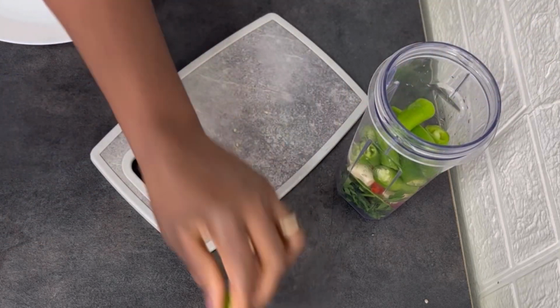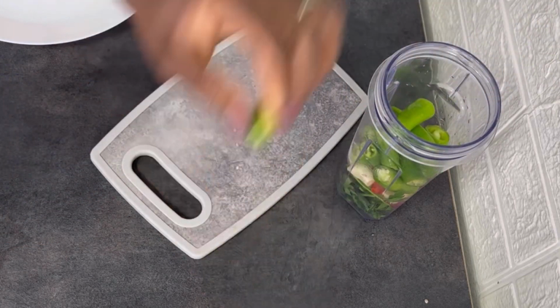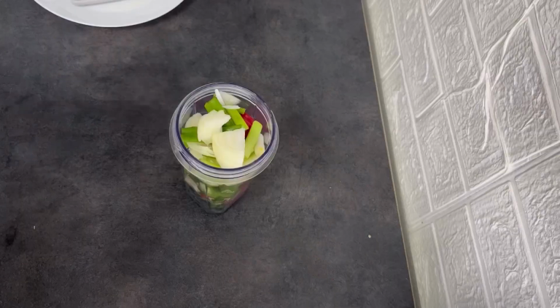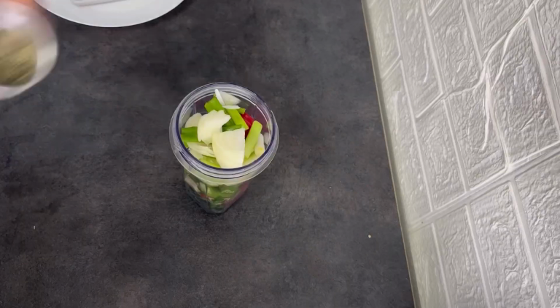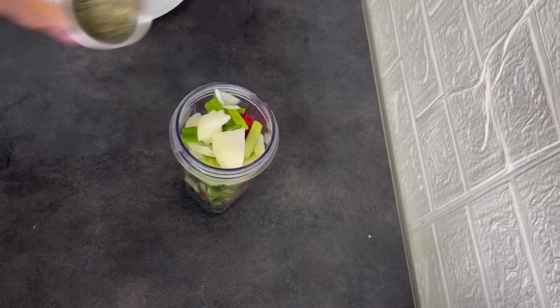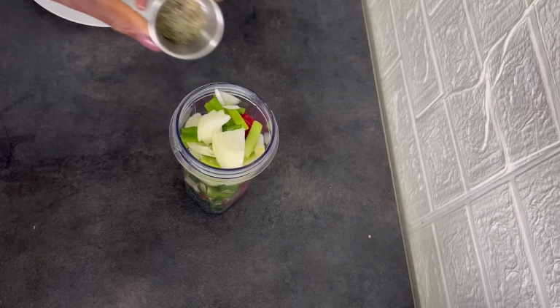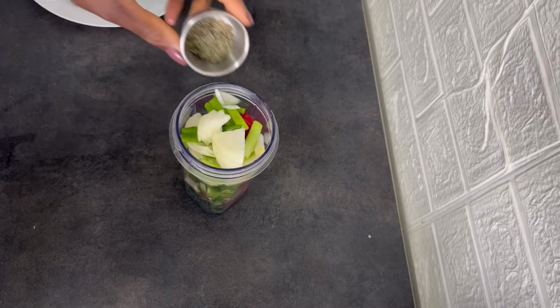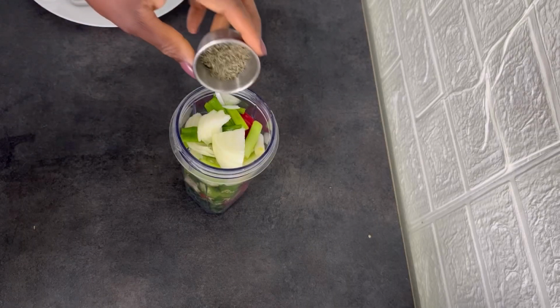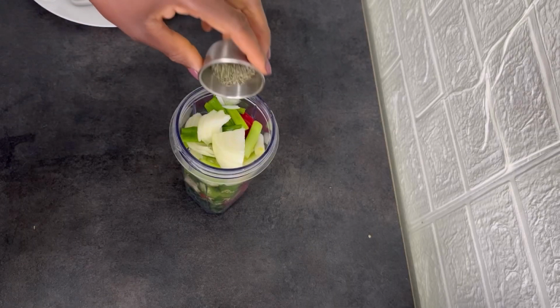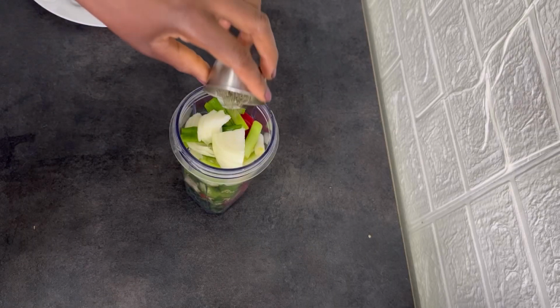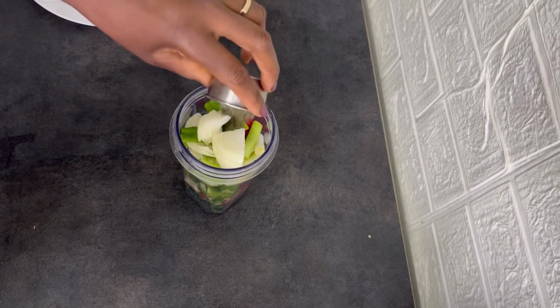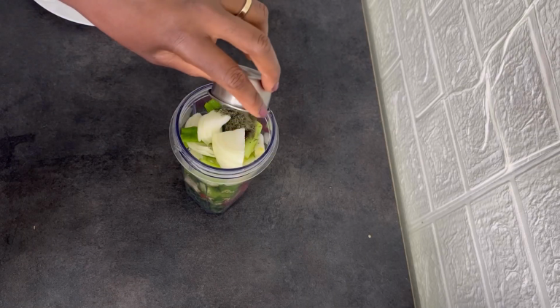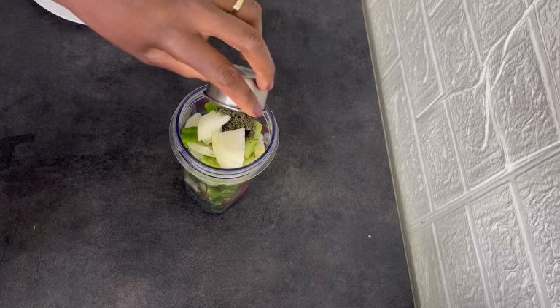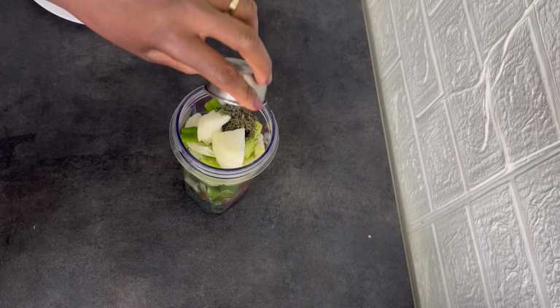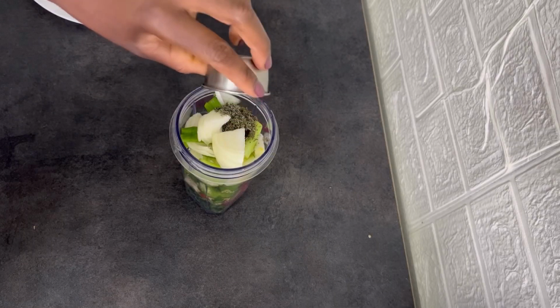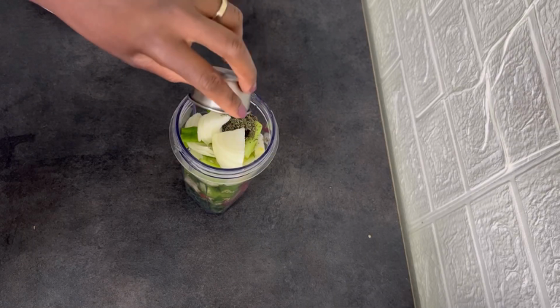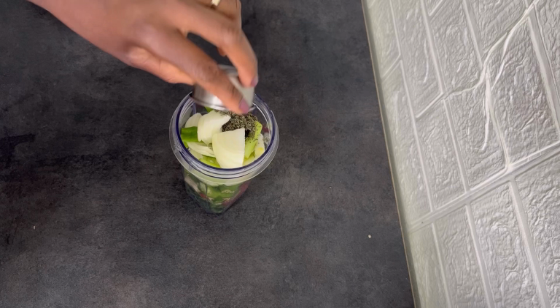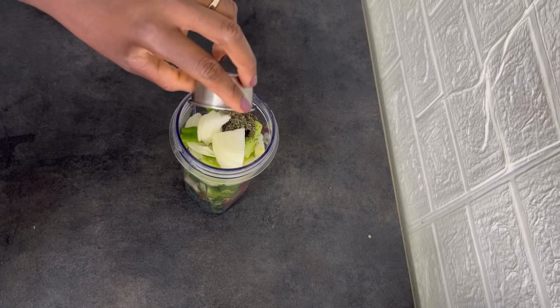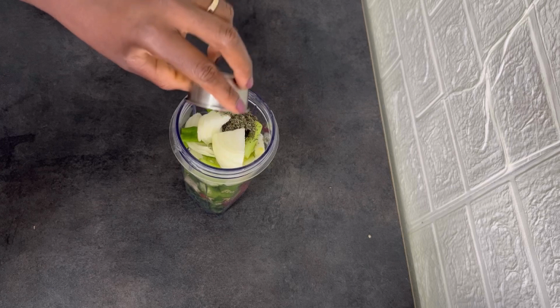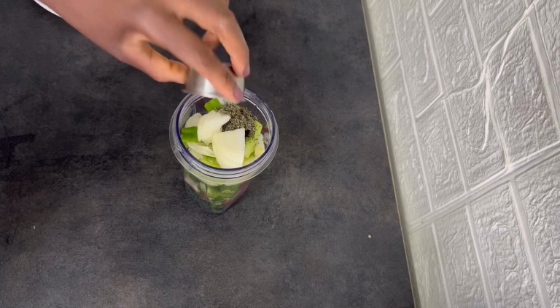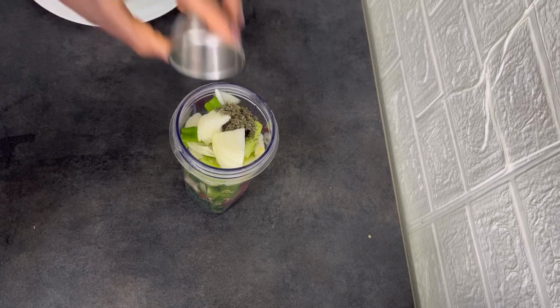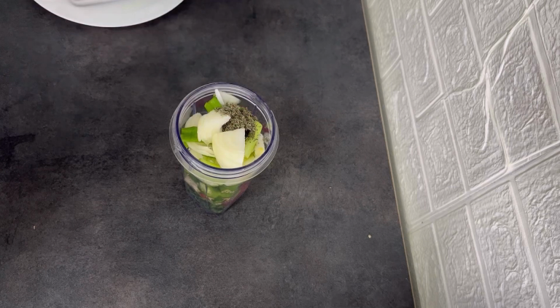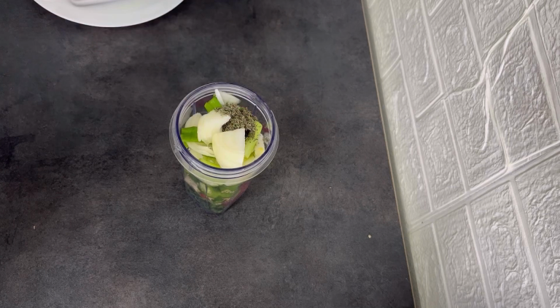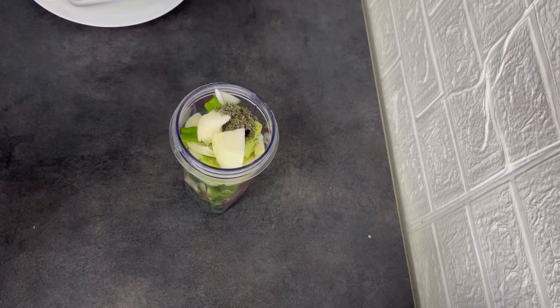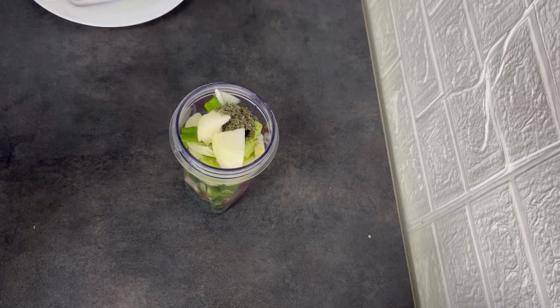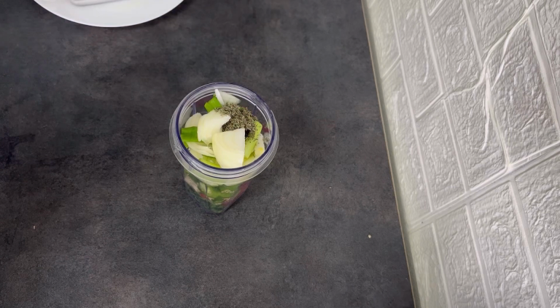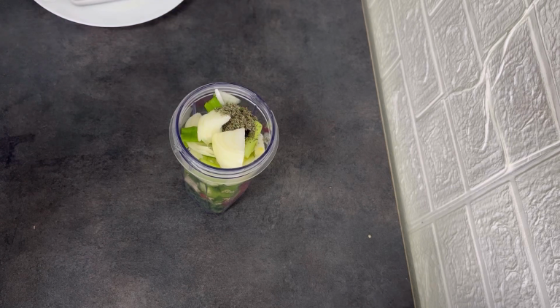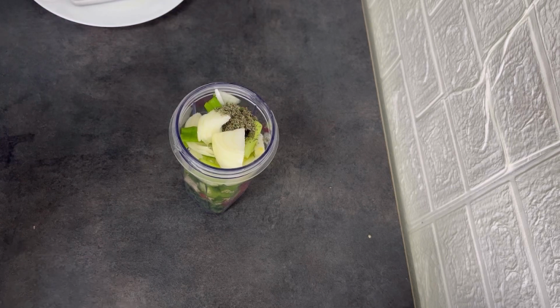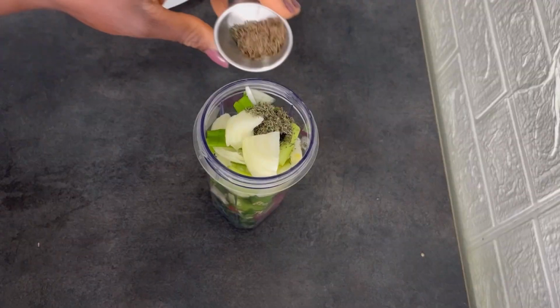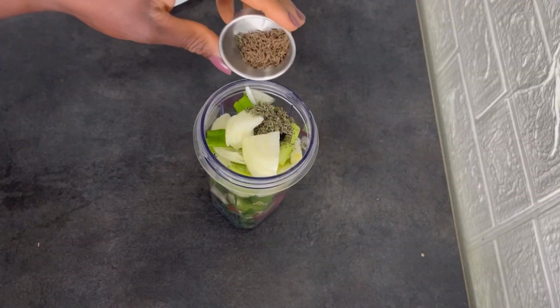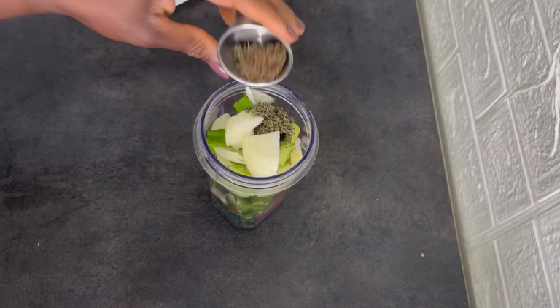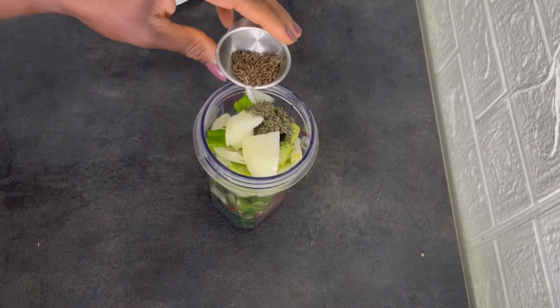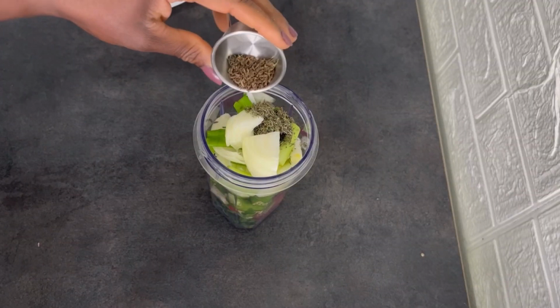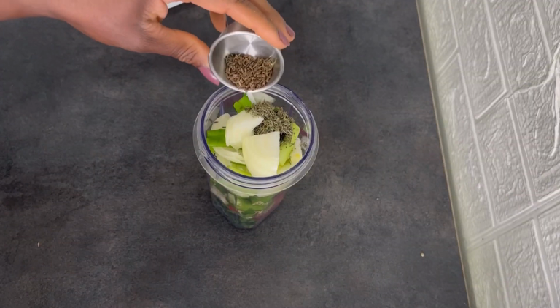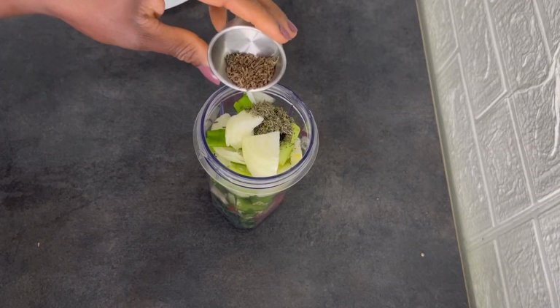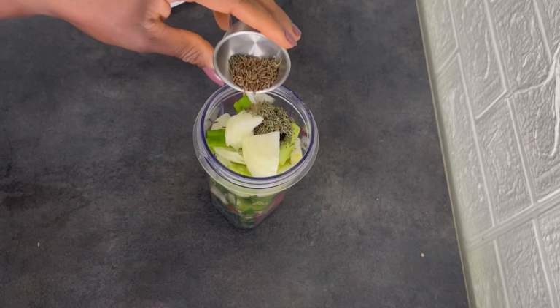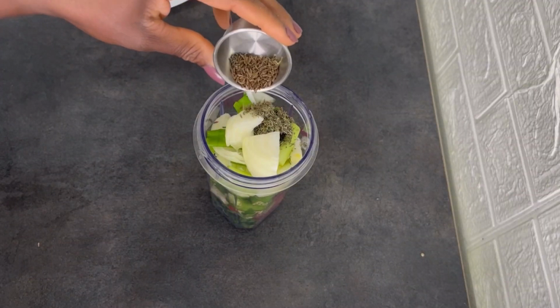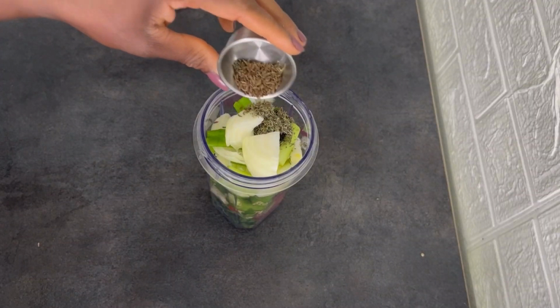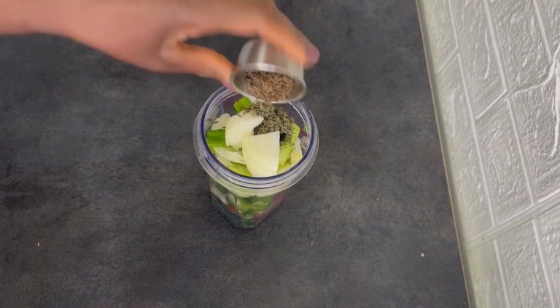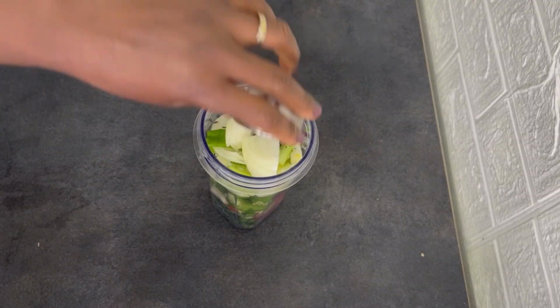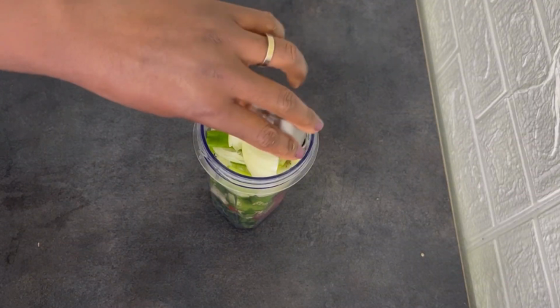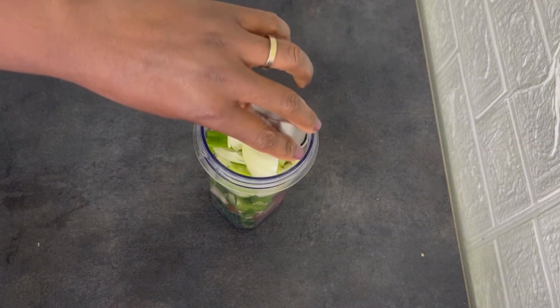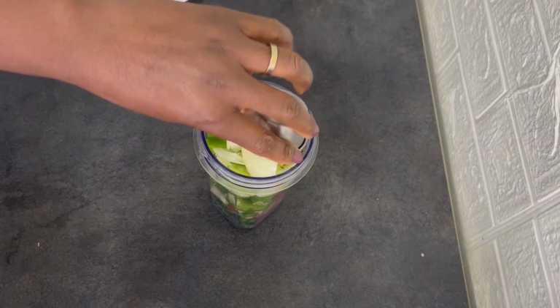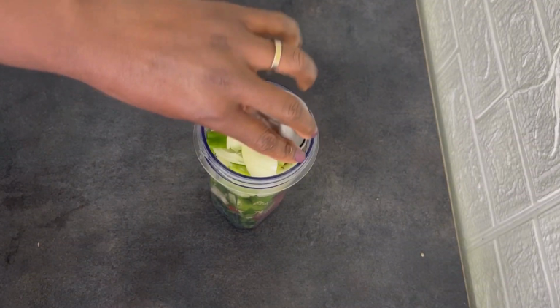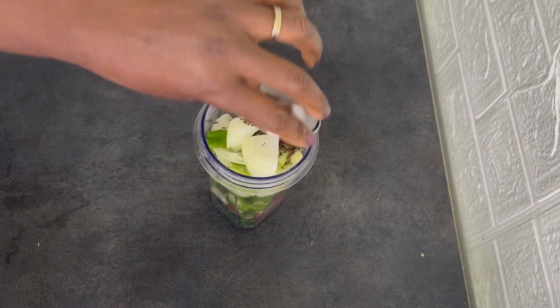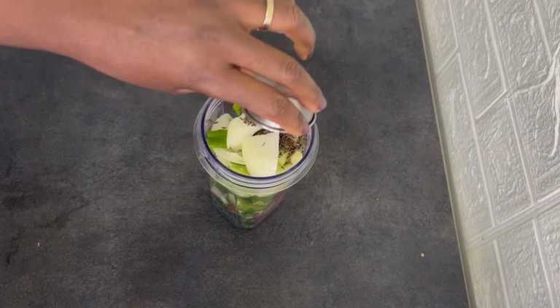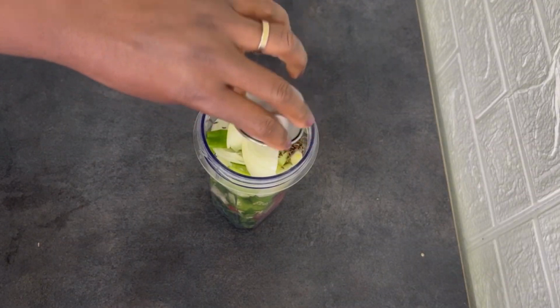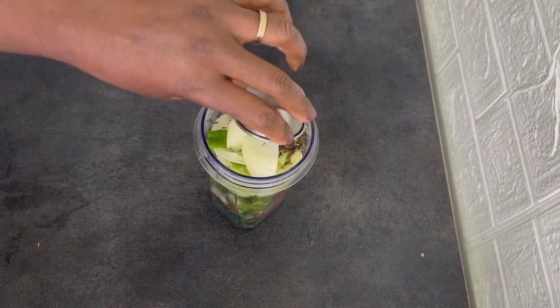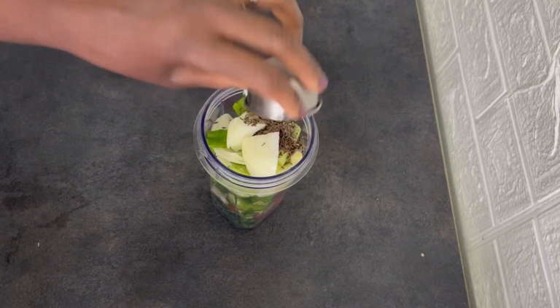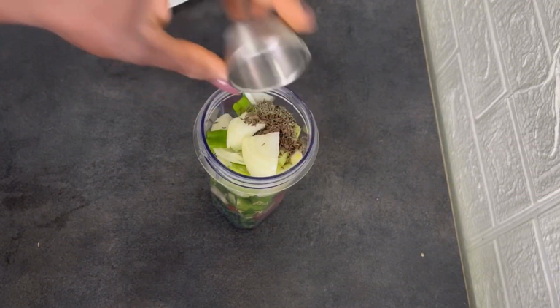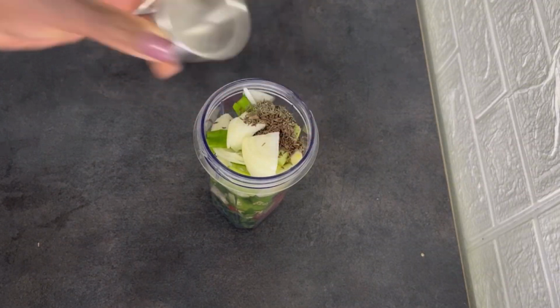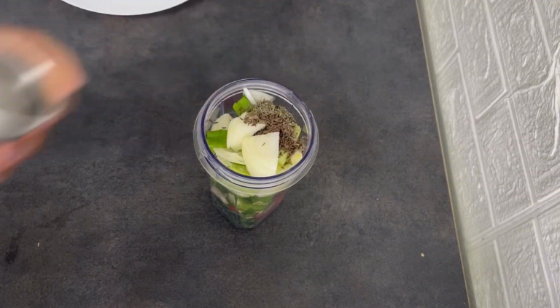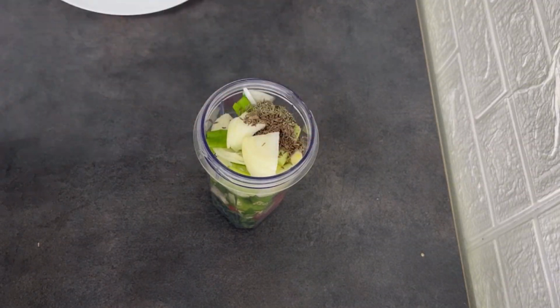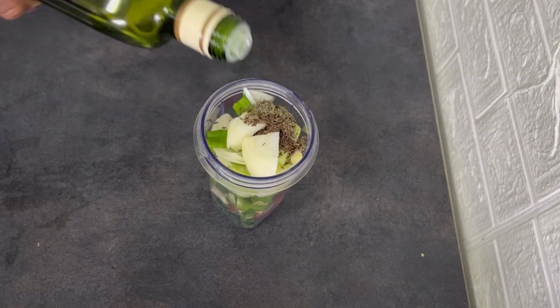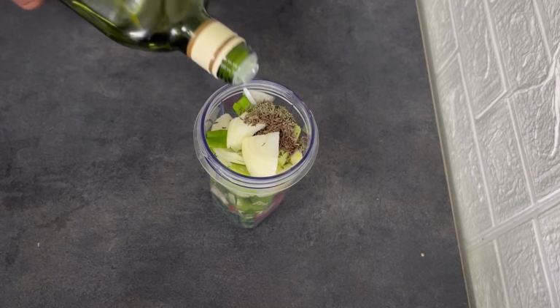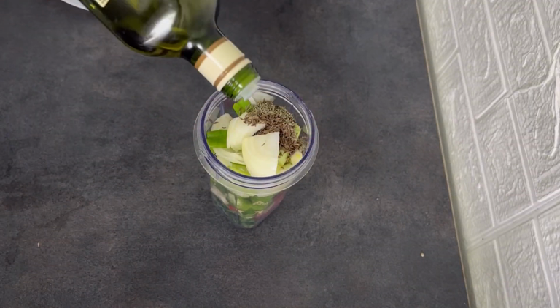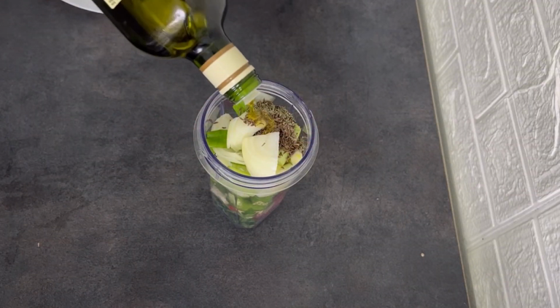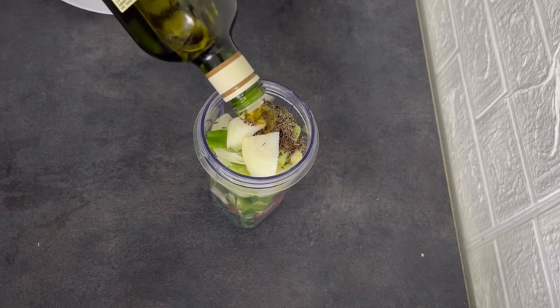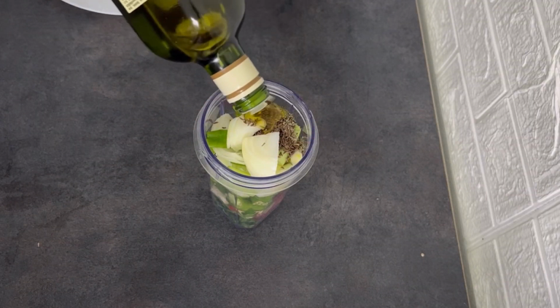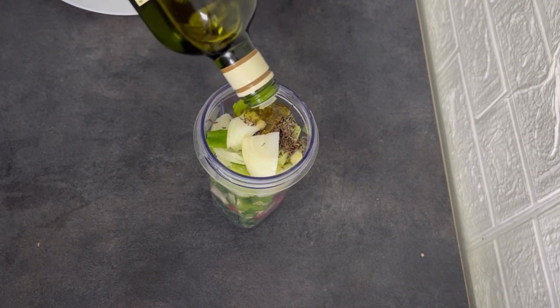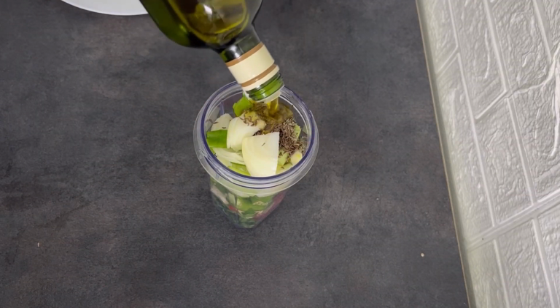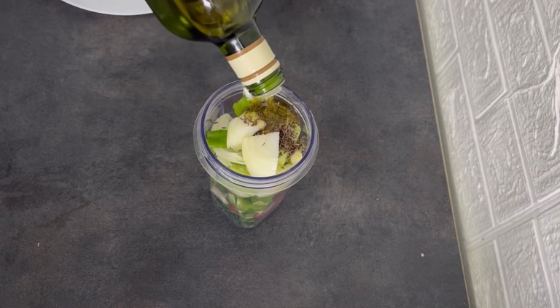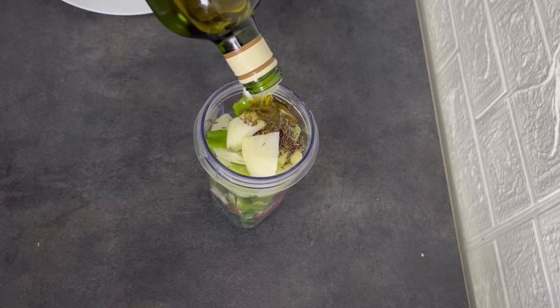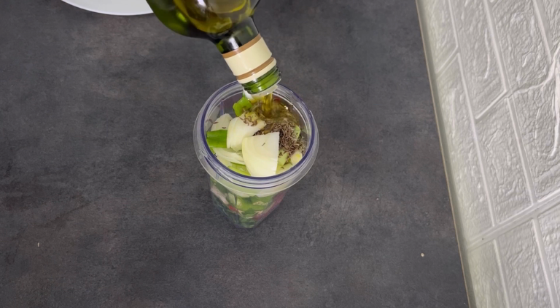In the blender, I'm going to add caraway seeds, thyme and about 3 tablespoons of olive oil.